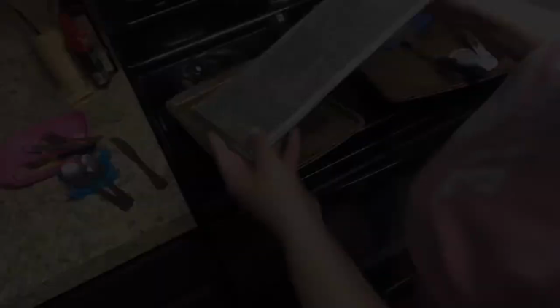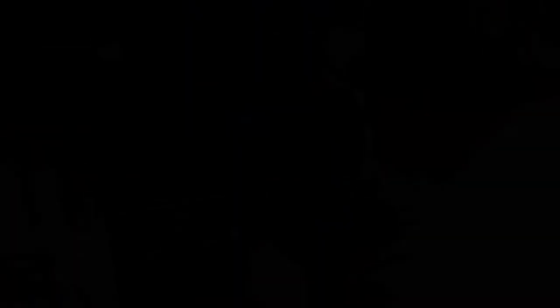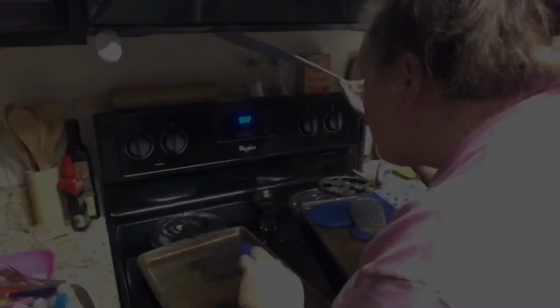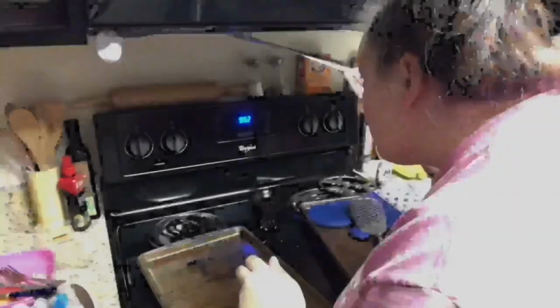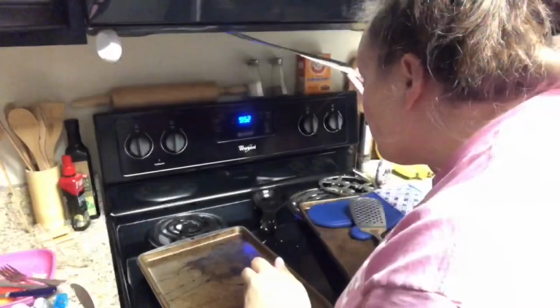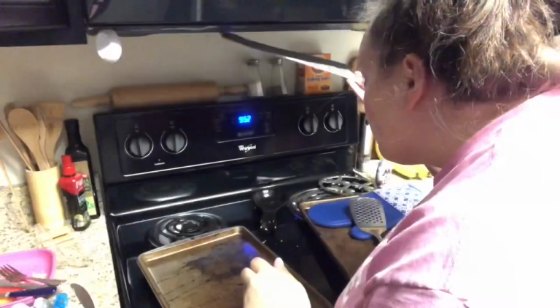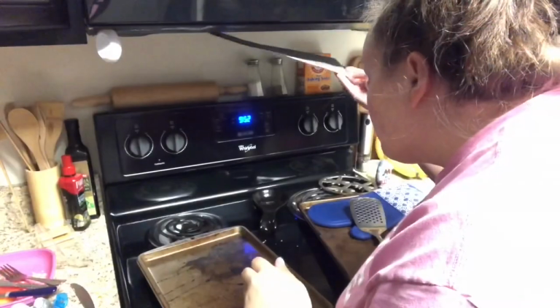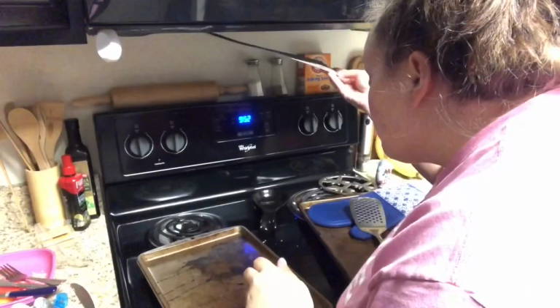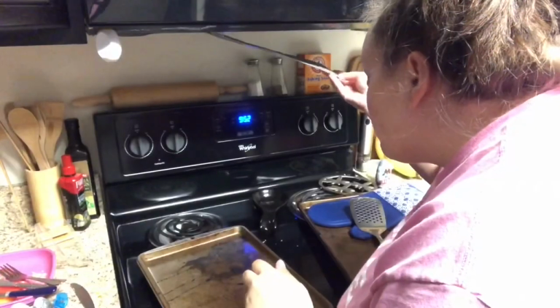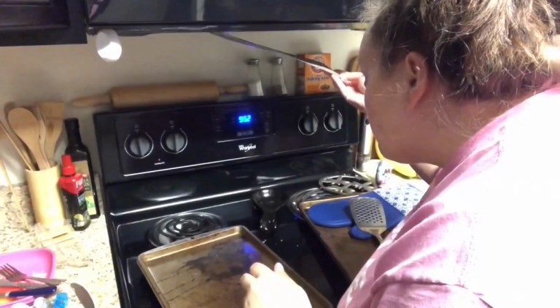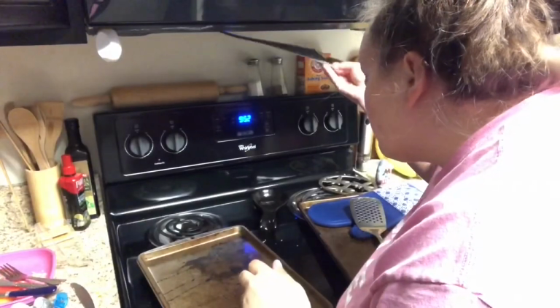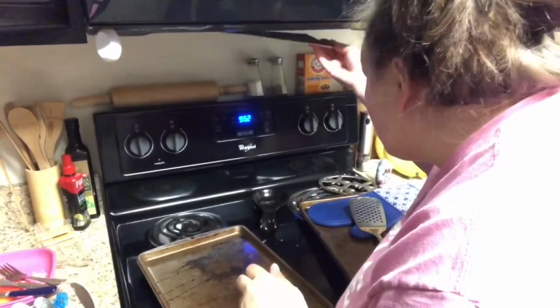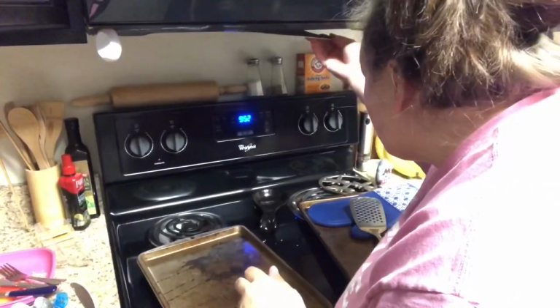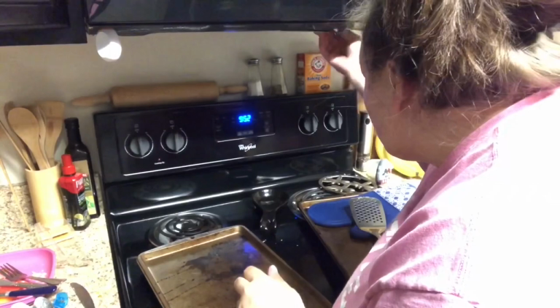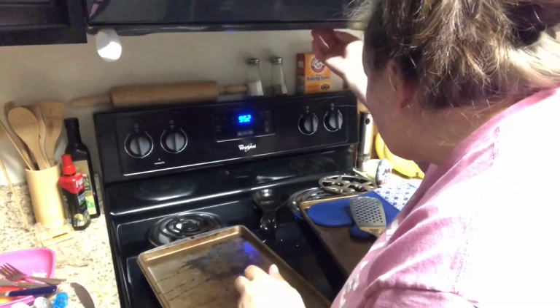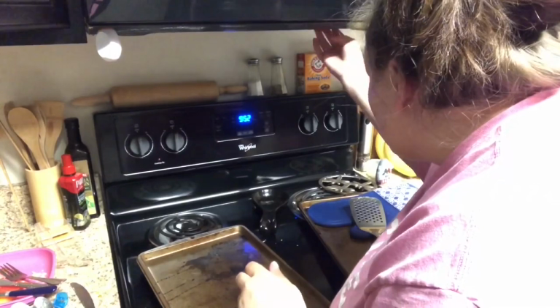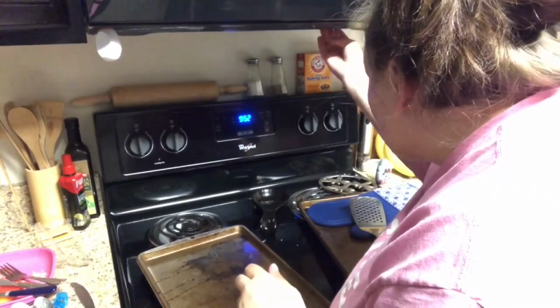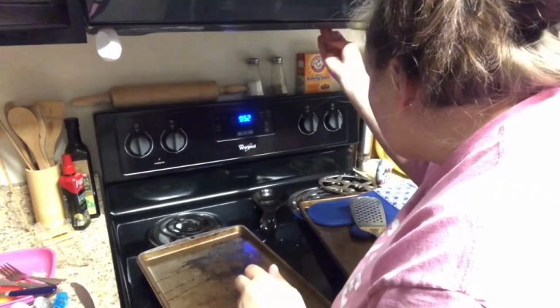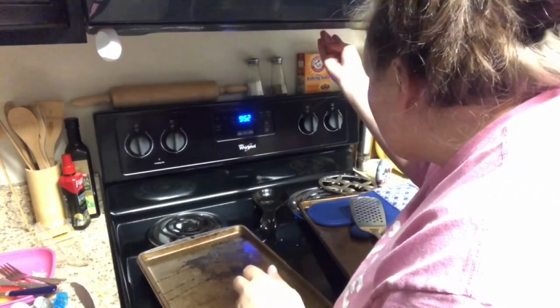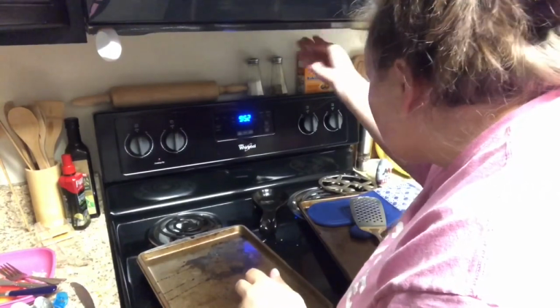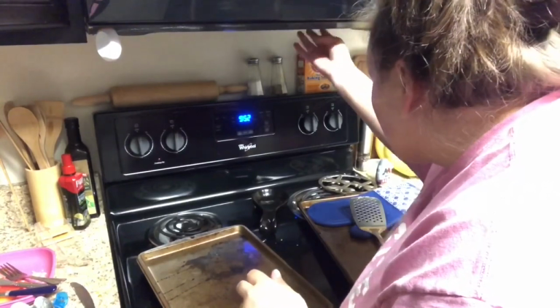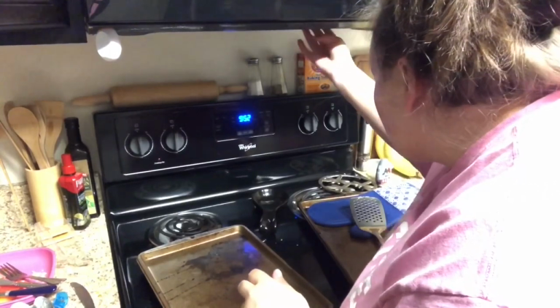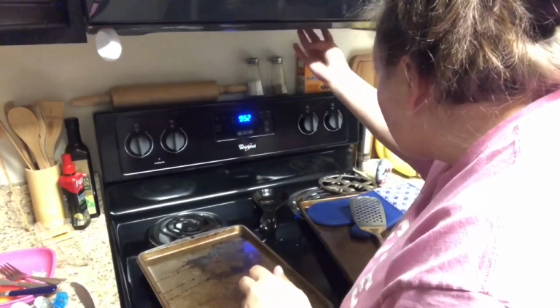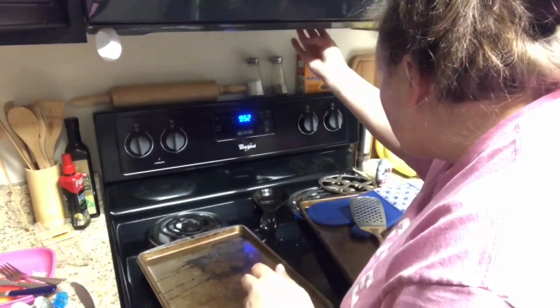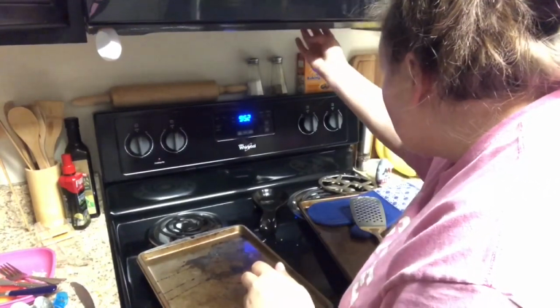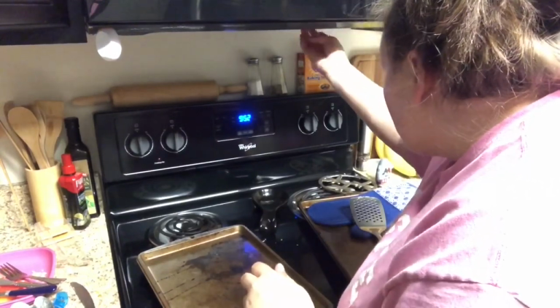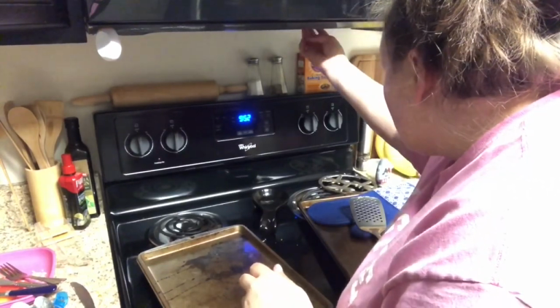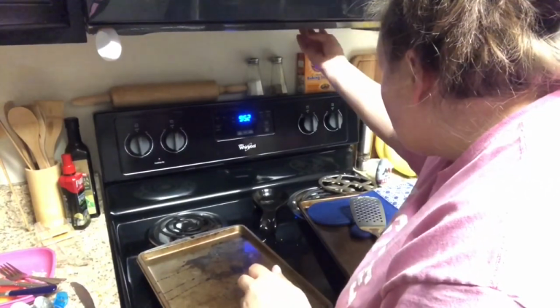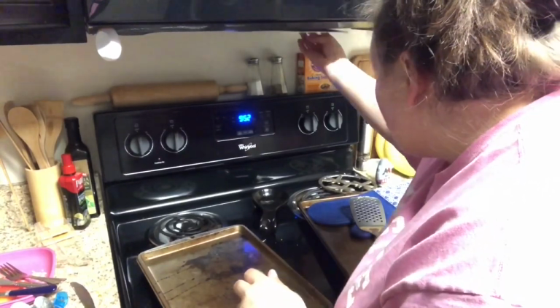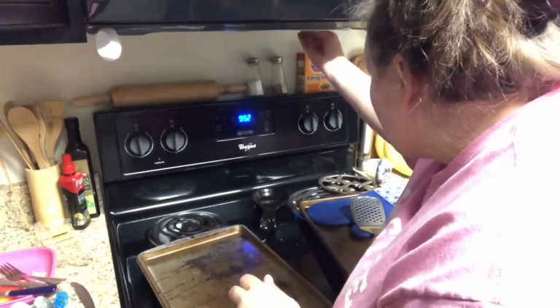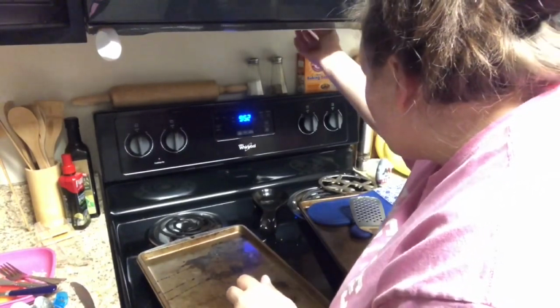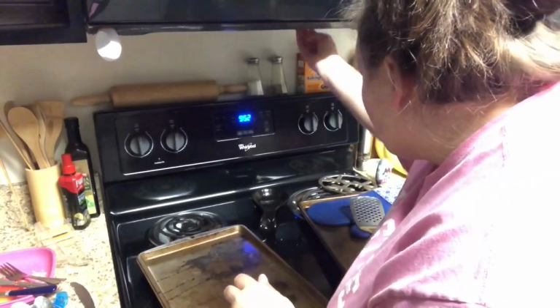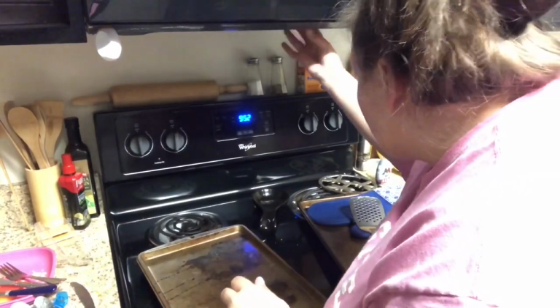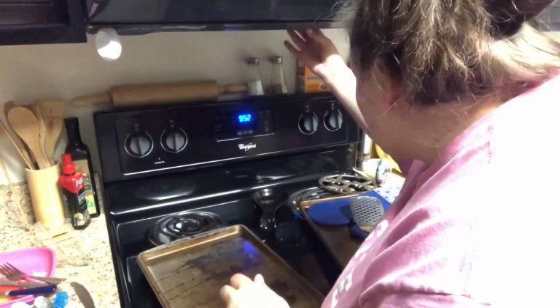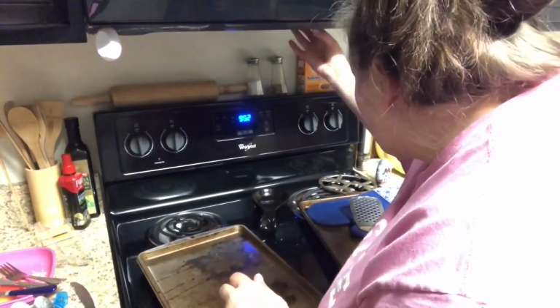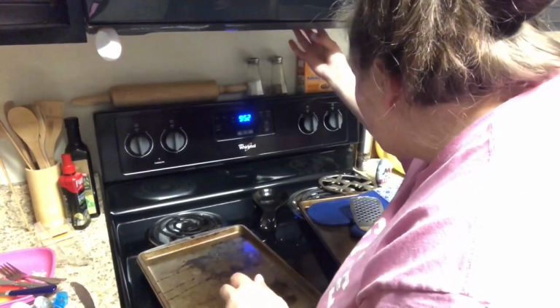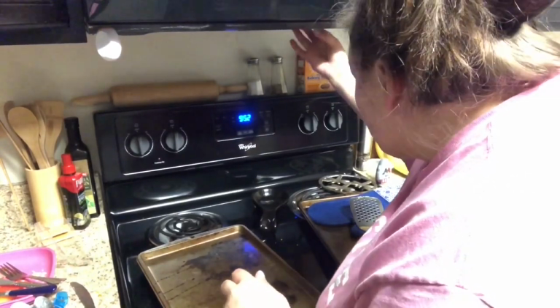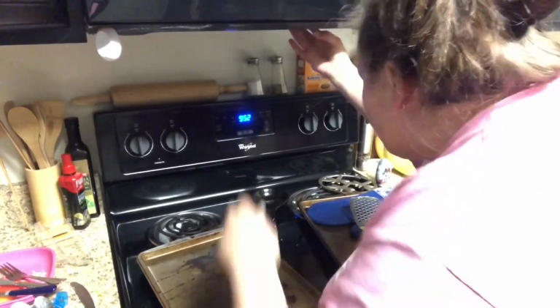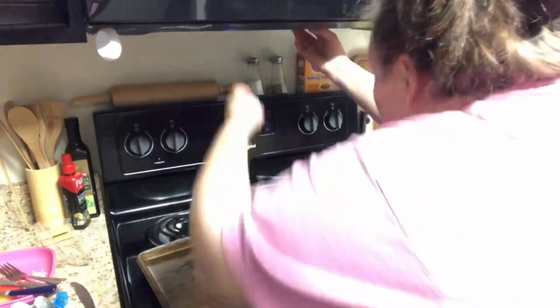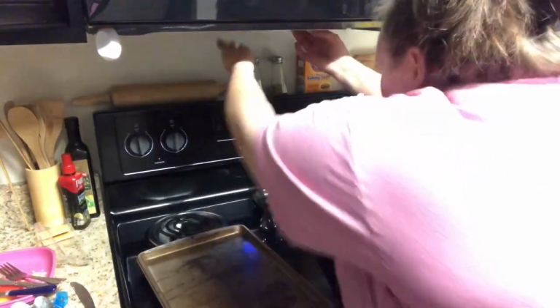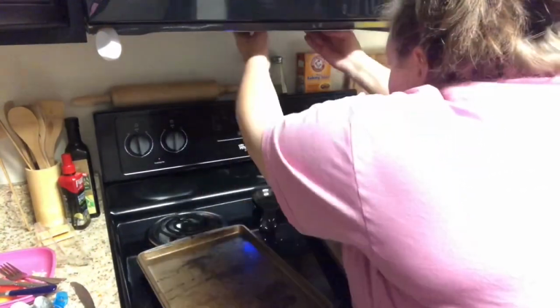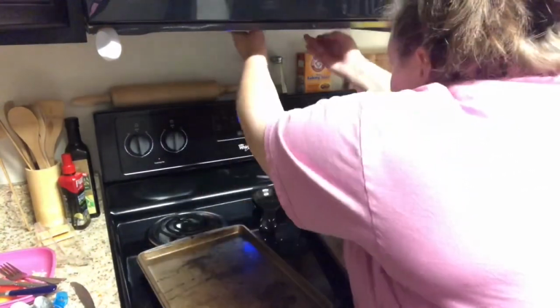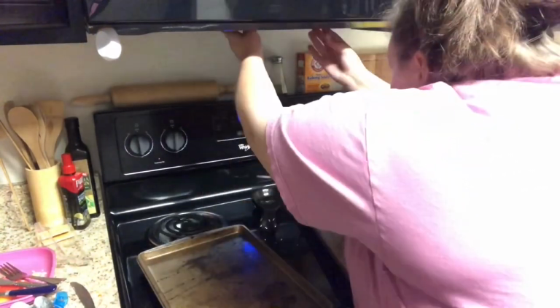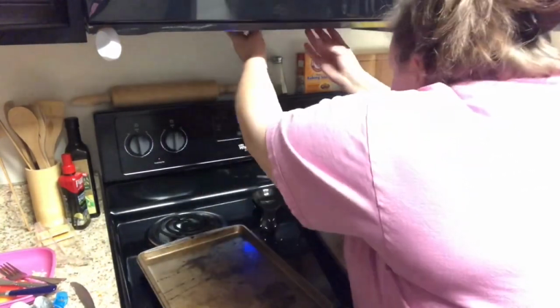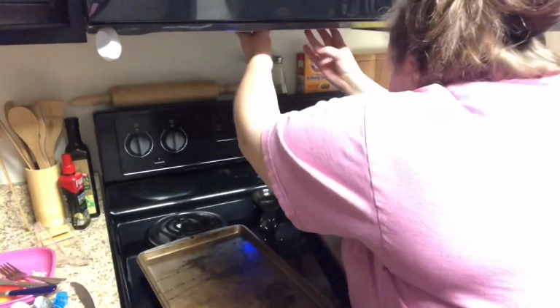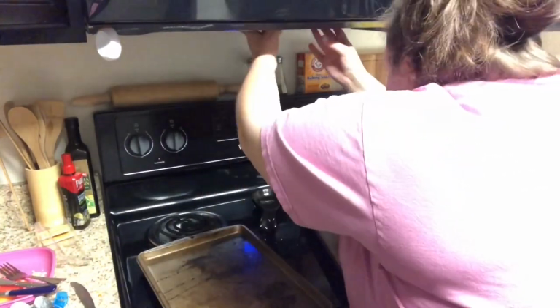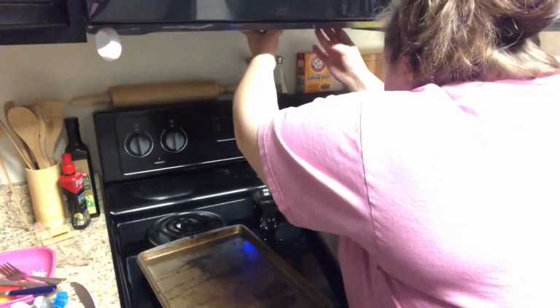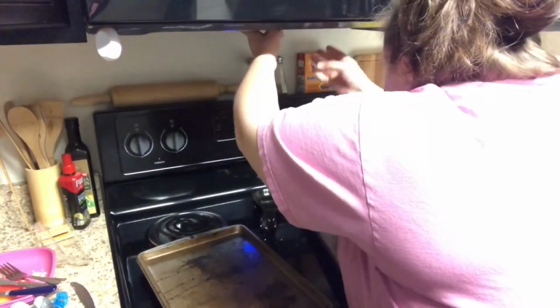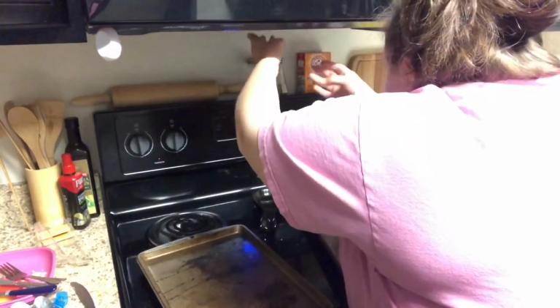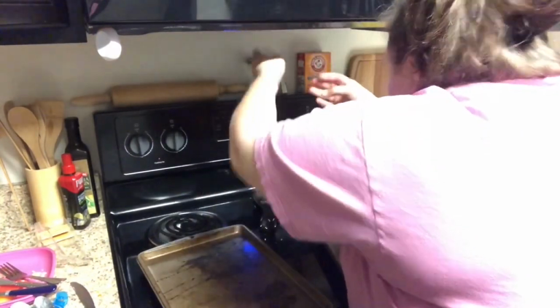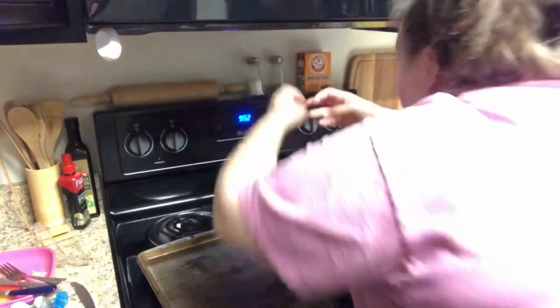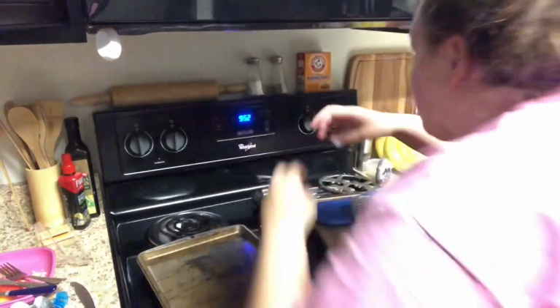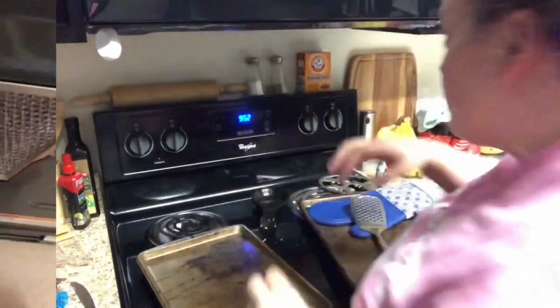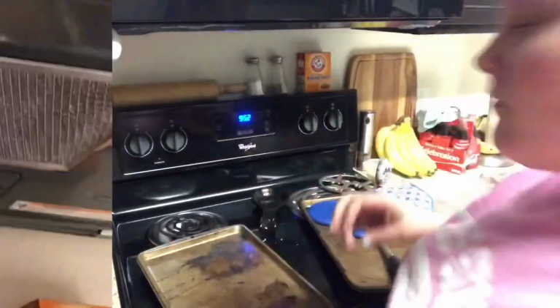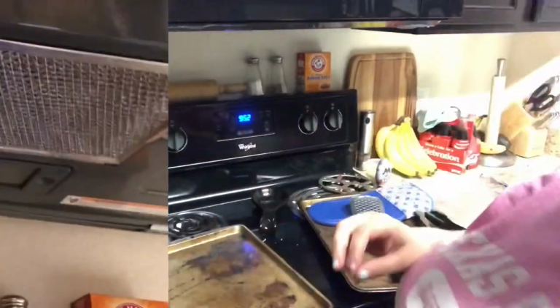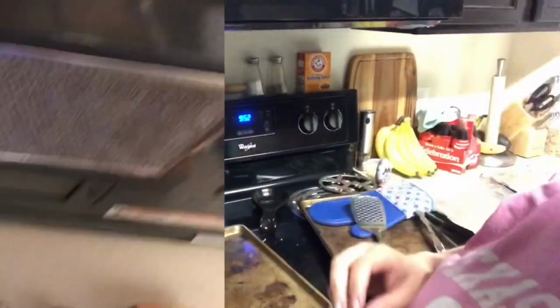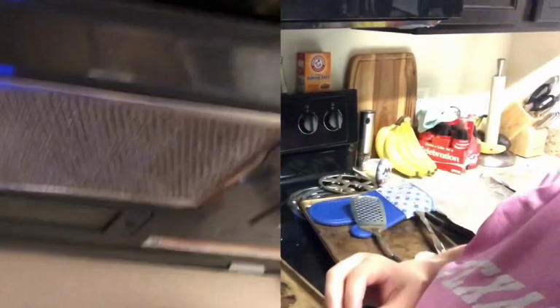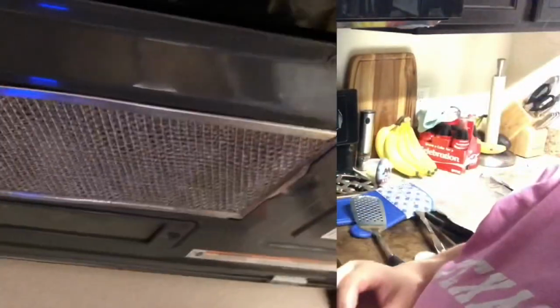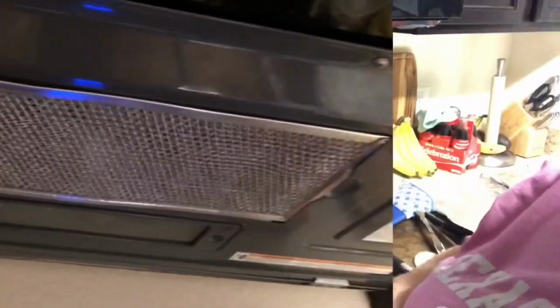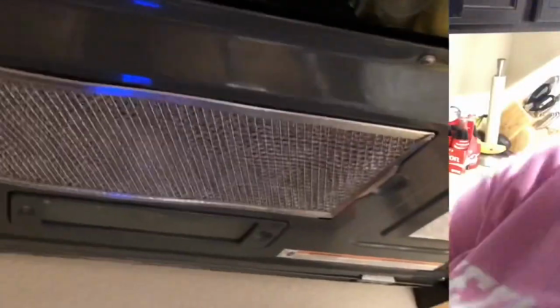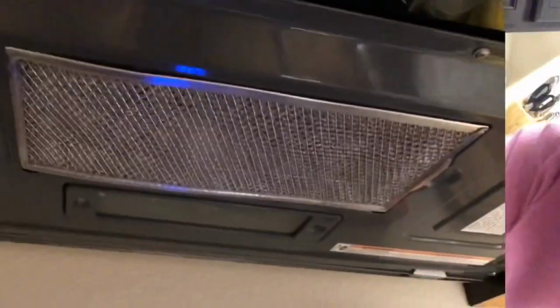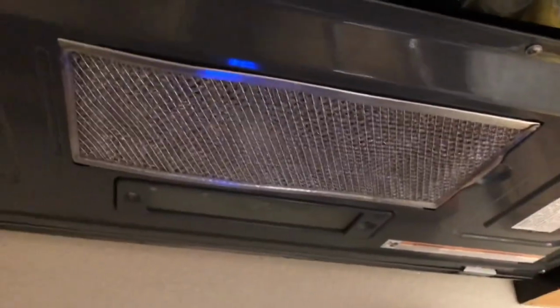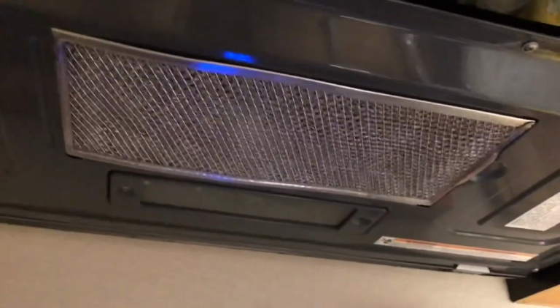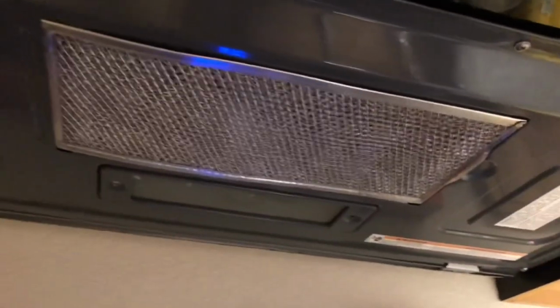After I put the filter back up, that's it for my microwave — all done with my spring cleaning 2020 edition.